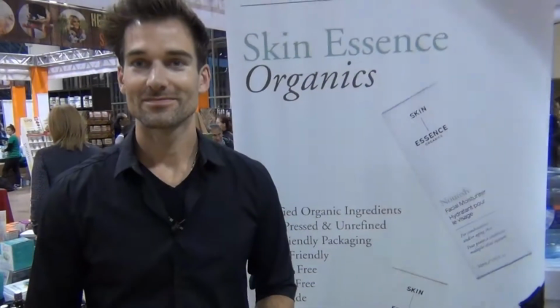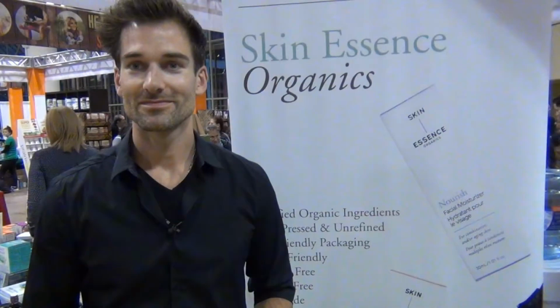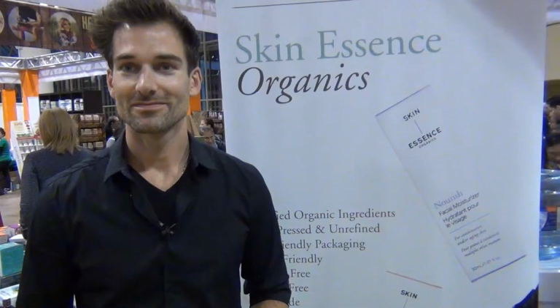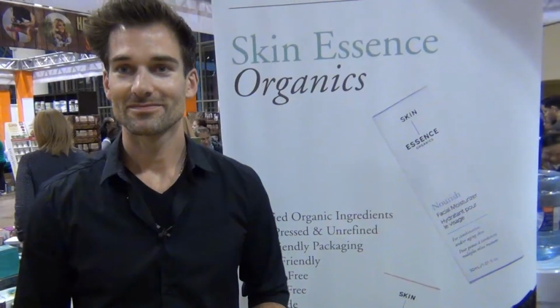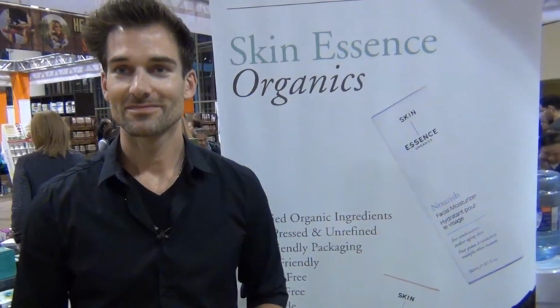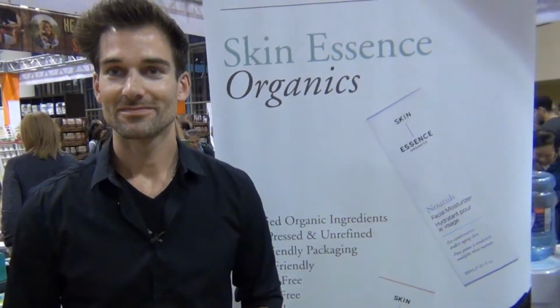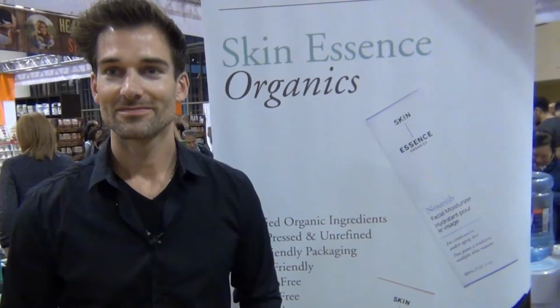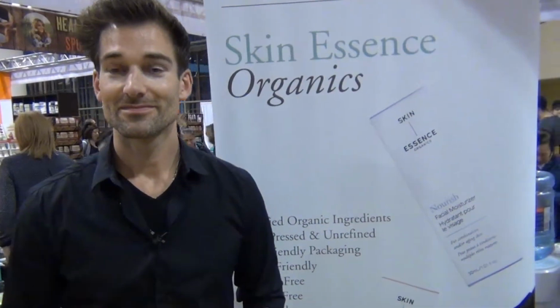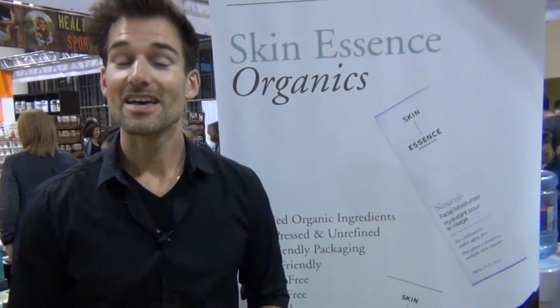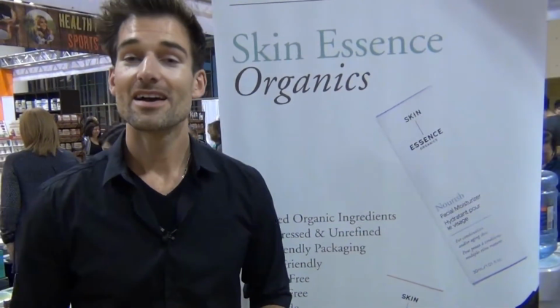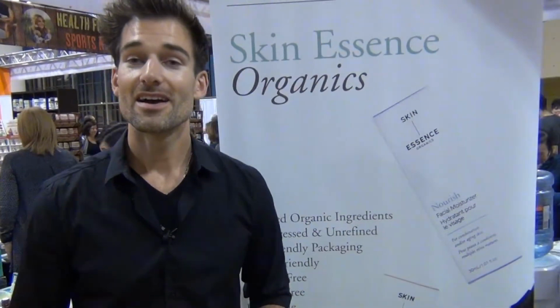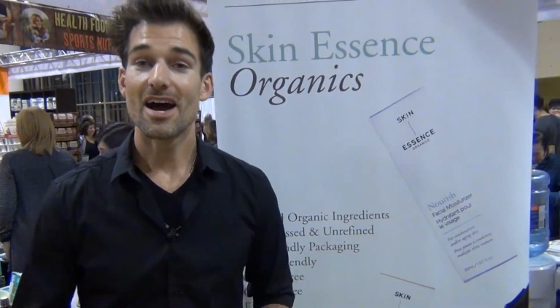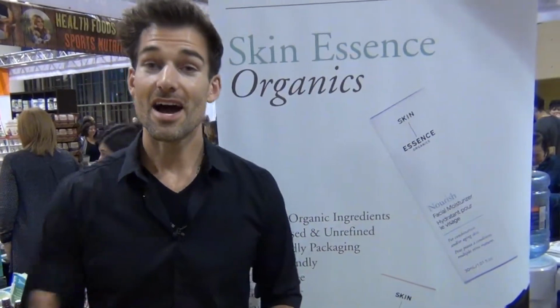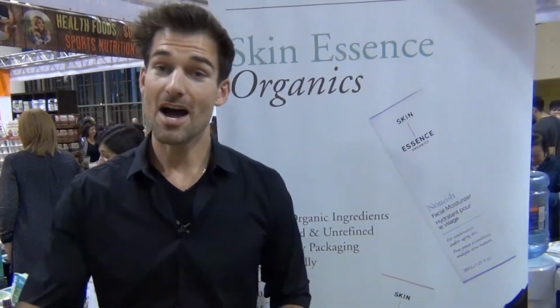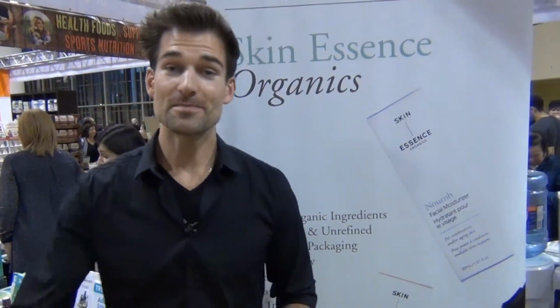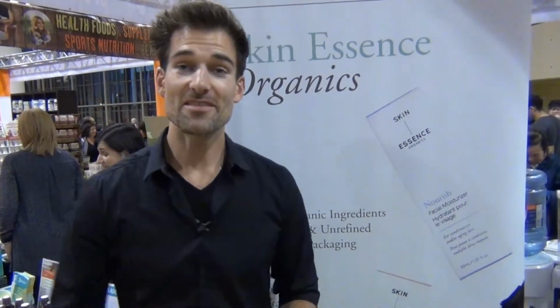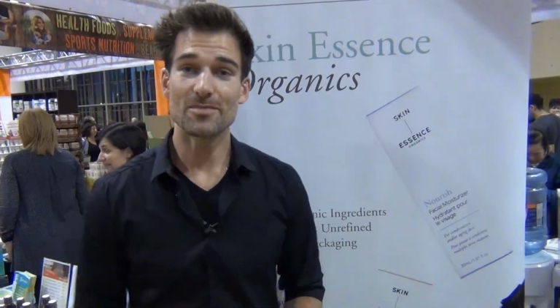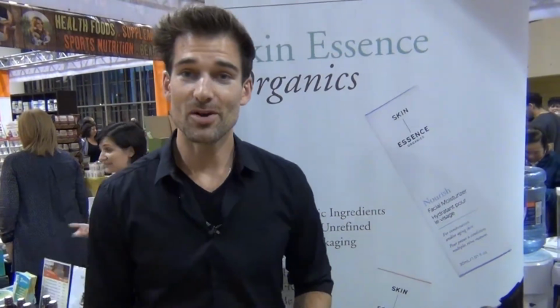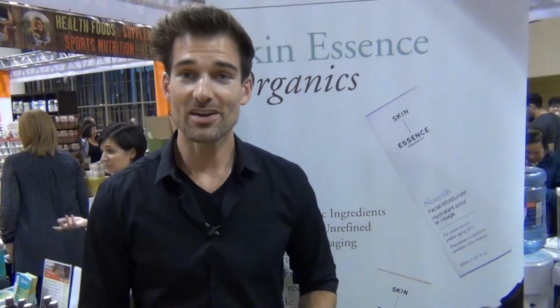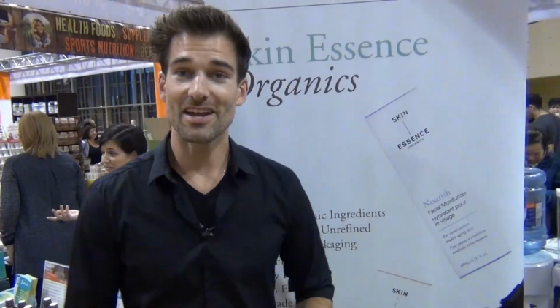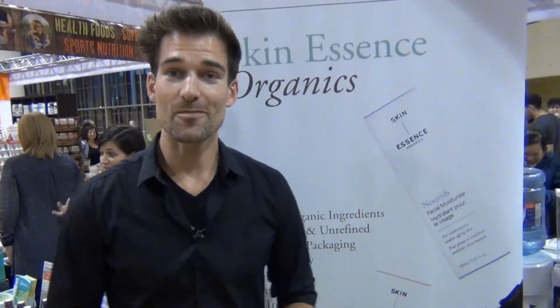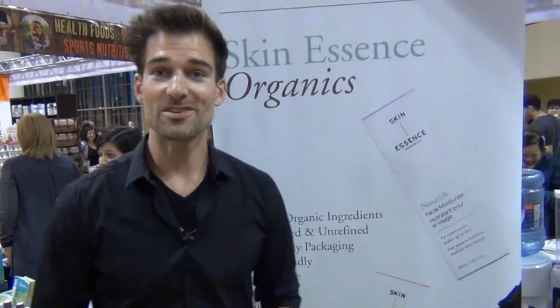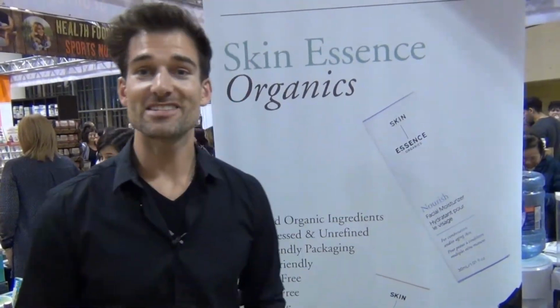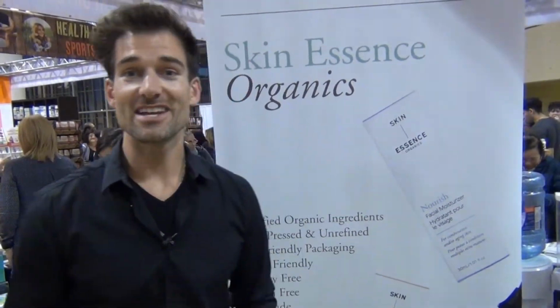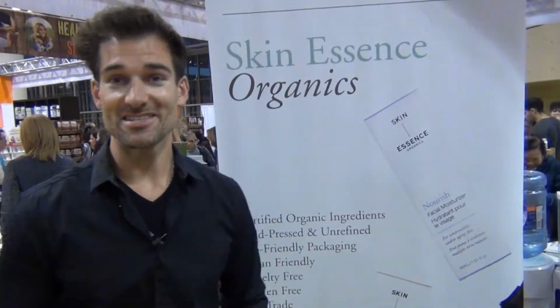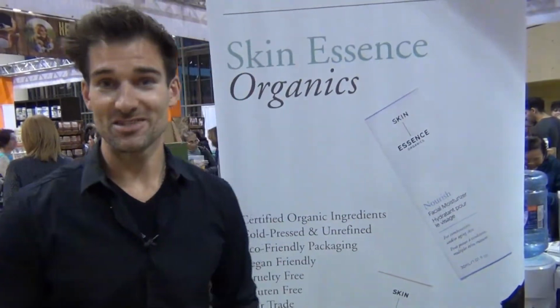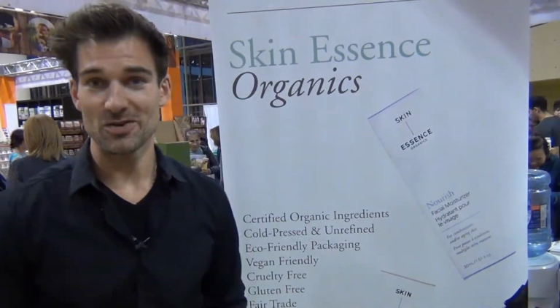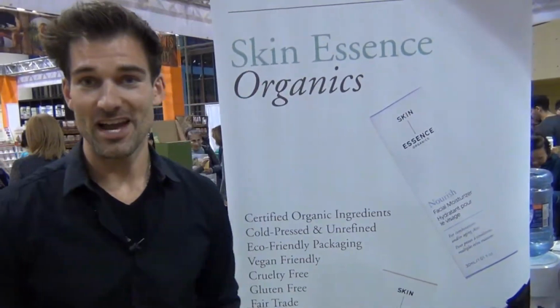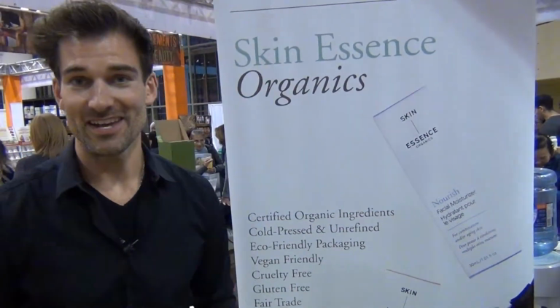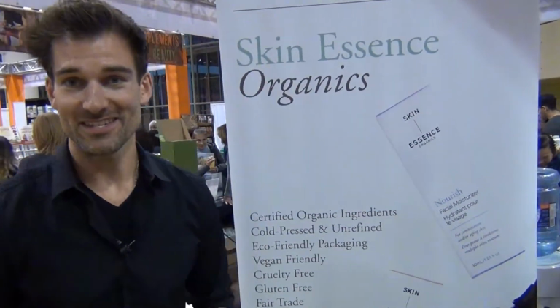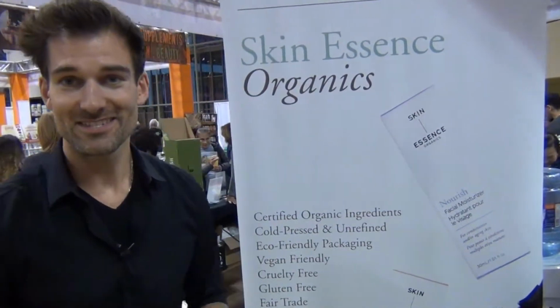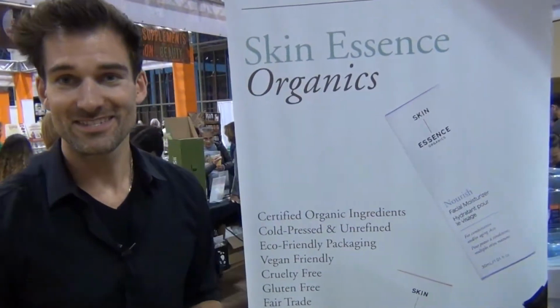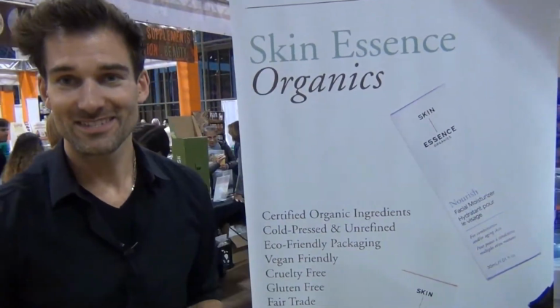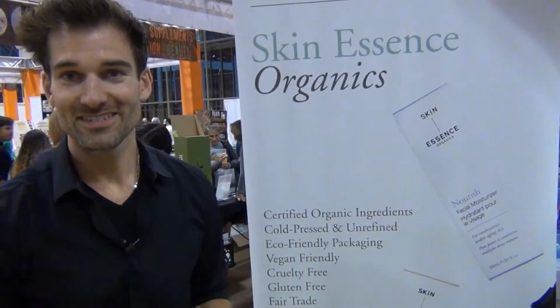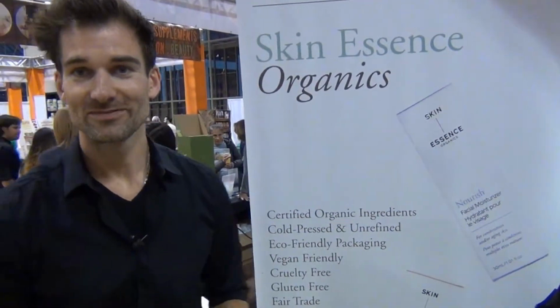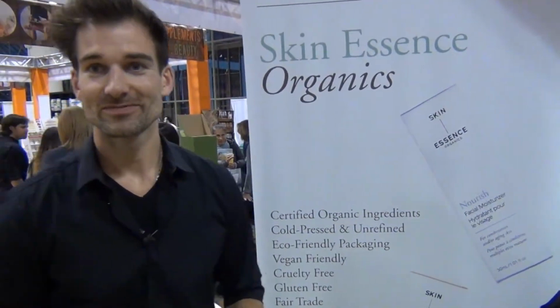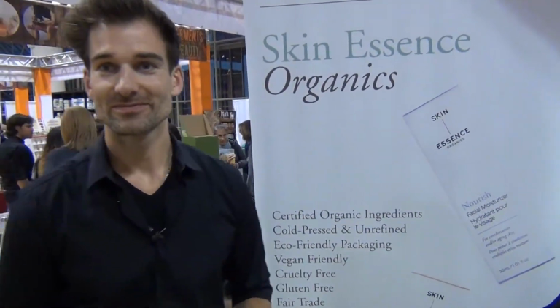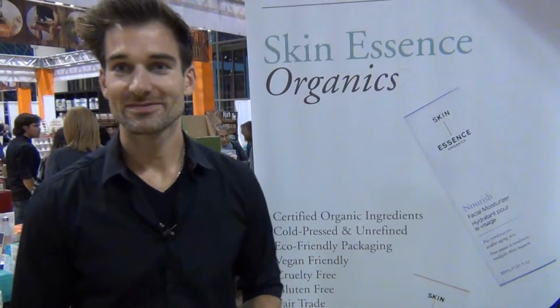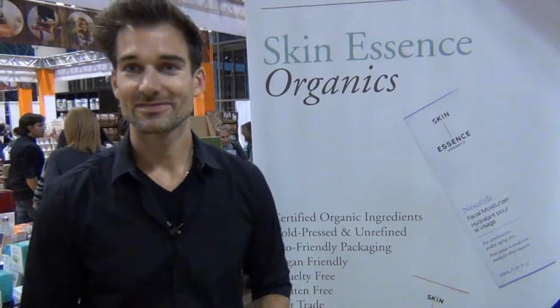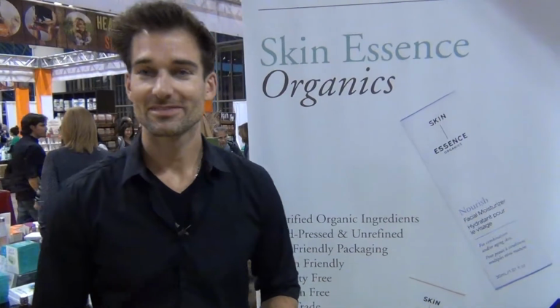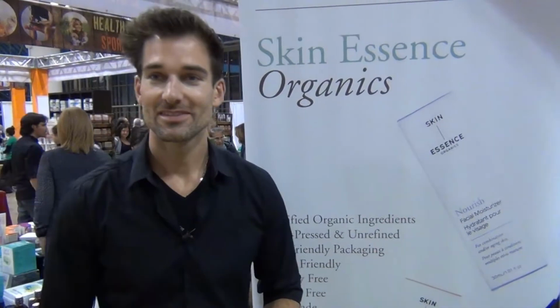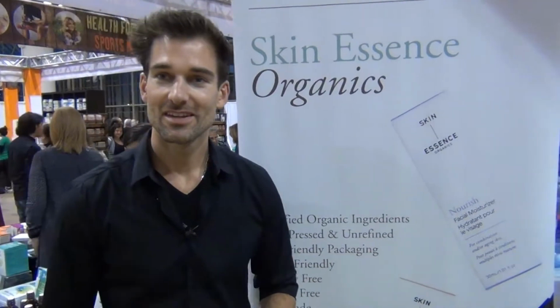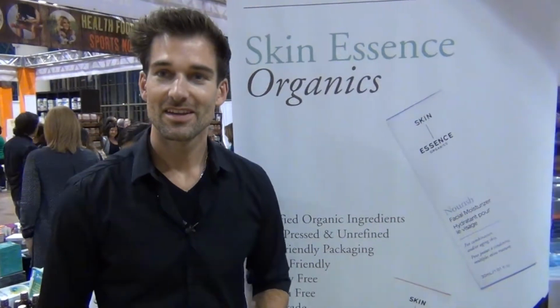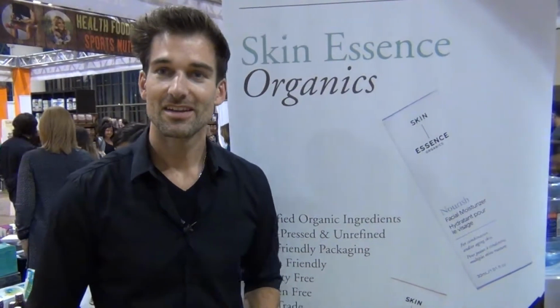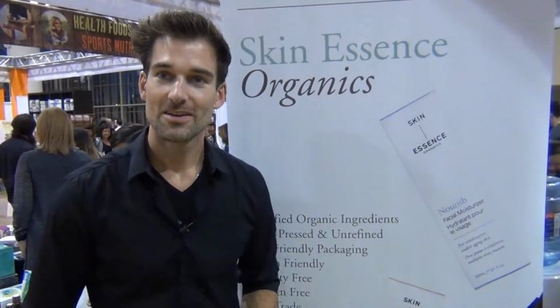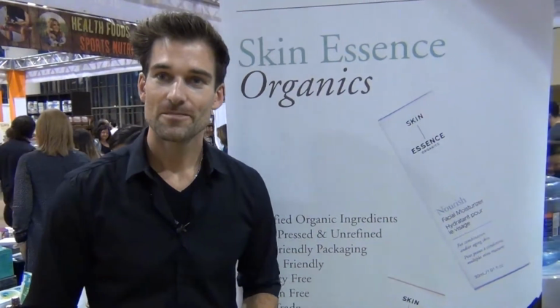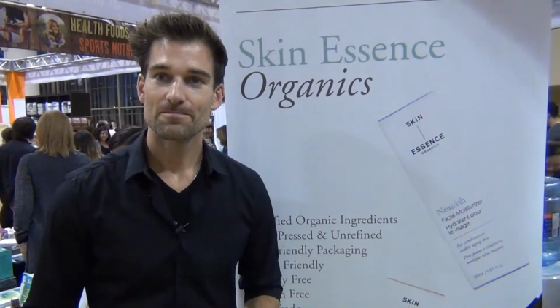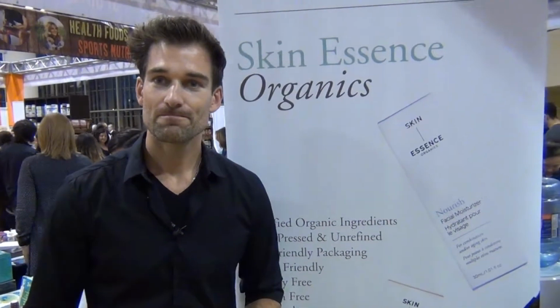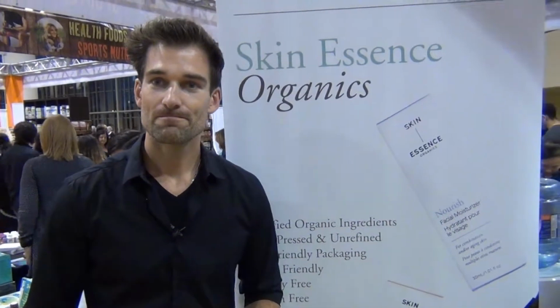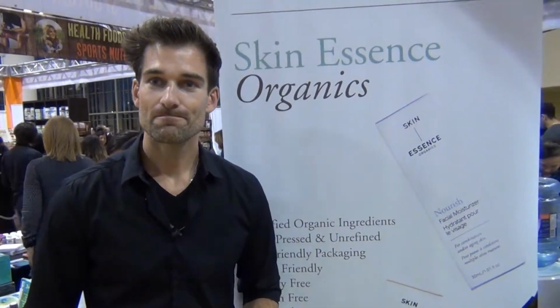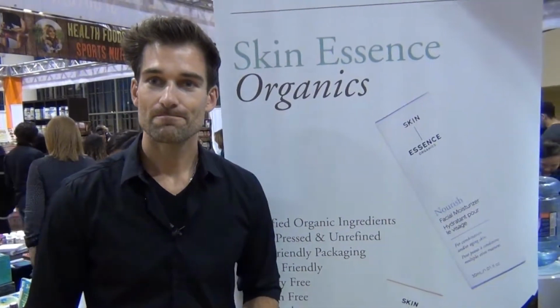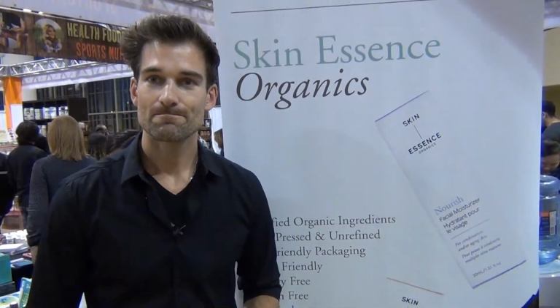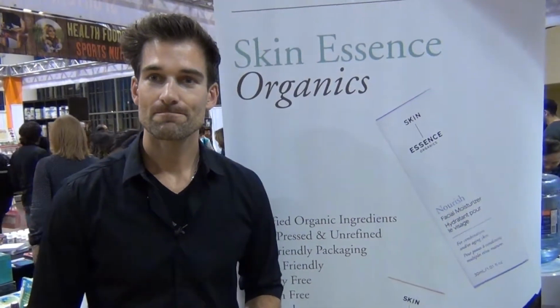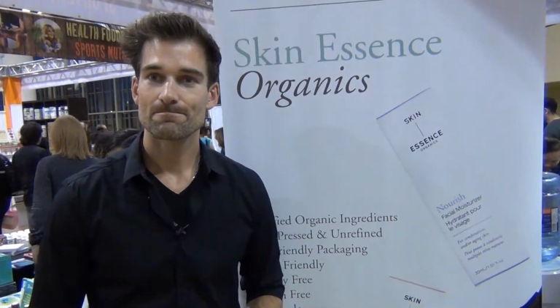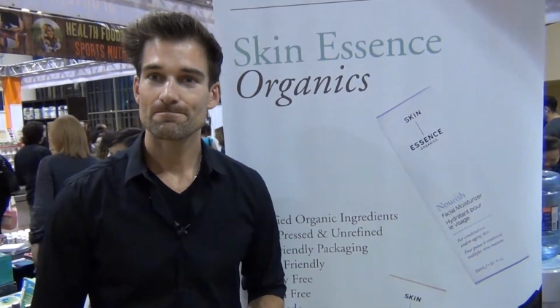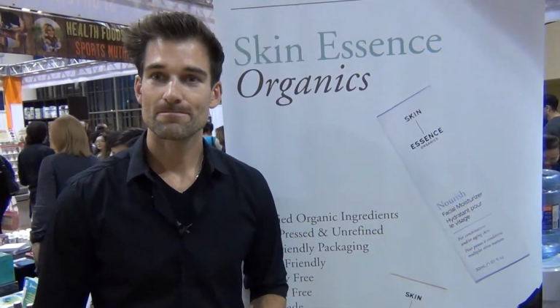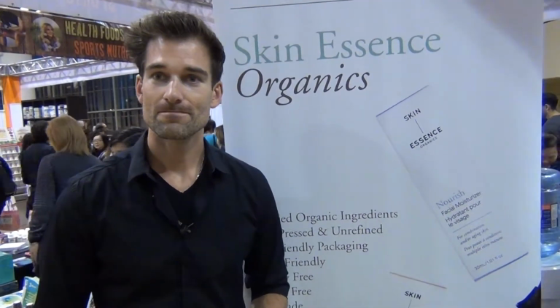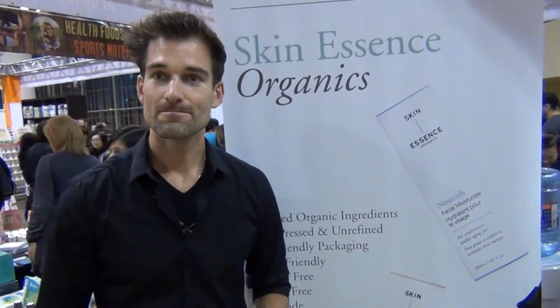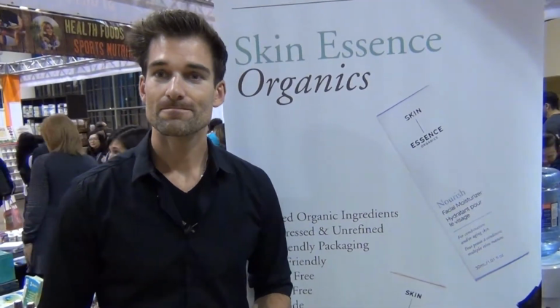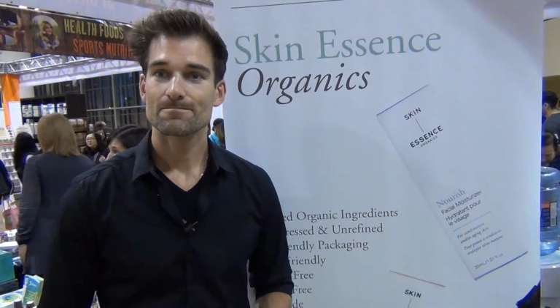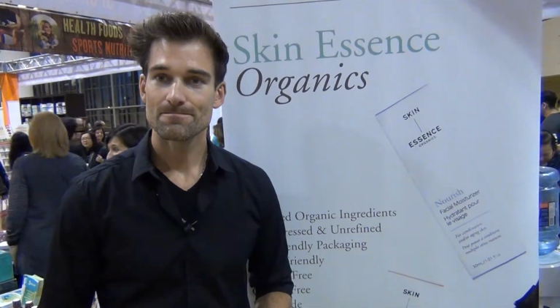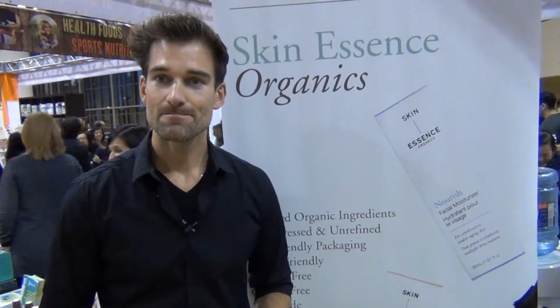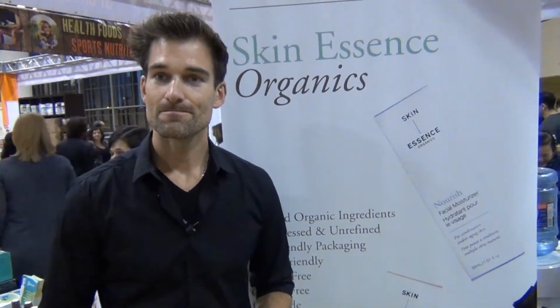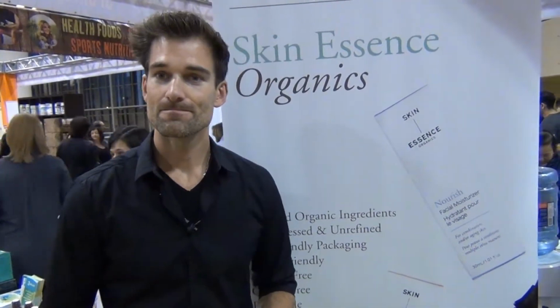Hey, what's your name? I'm David Brook and I'm with Skin Essence Organics. So, what's so unique about Skin Essence Organics as a brand in the cosmetic industry?